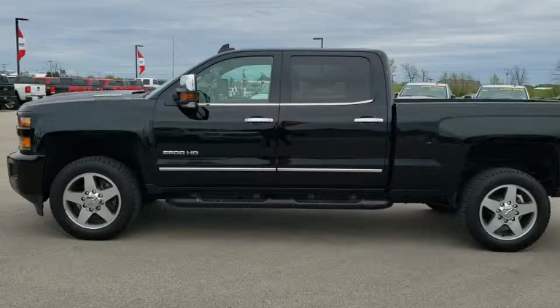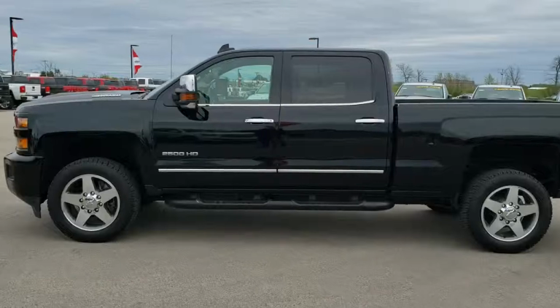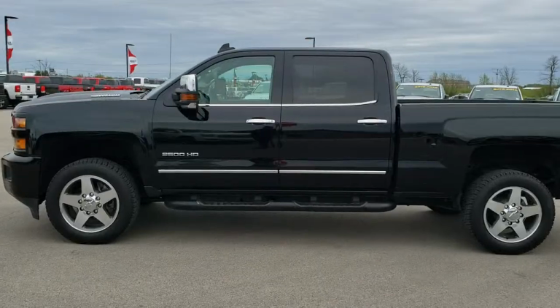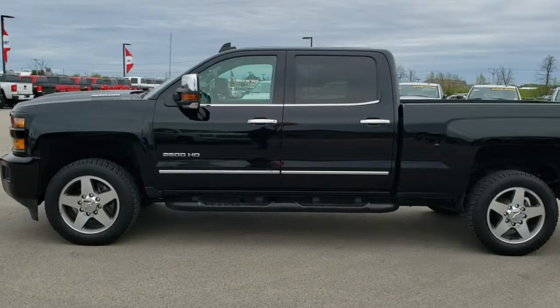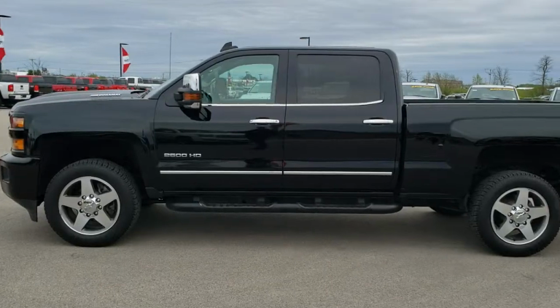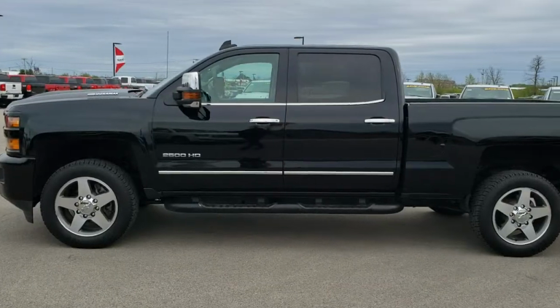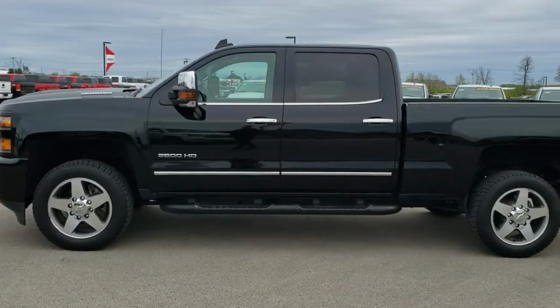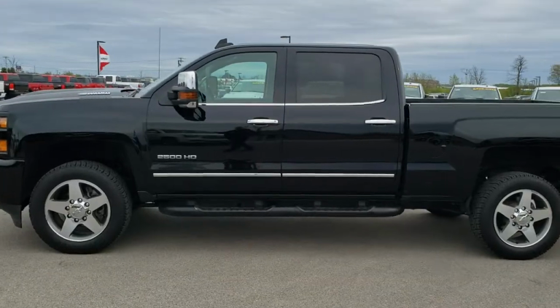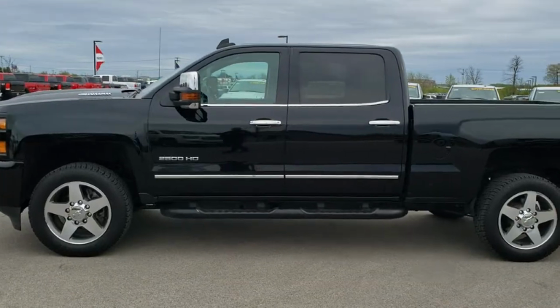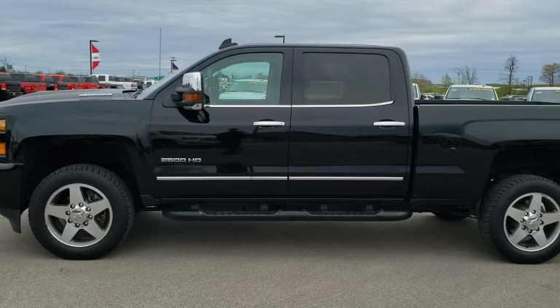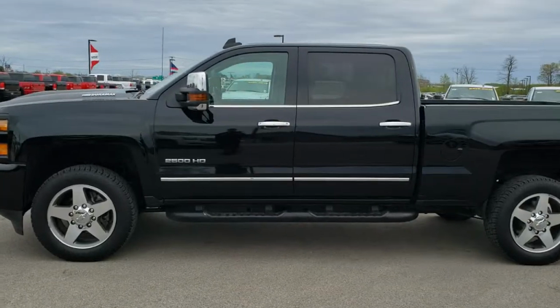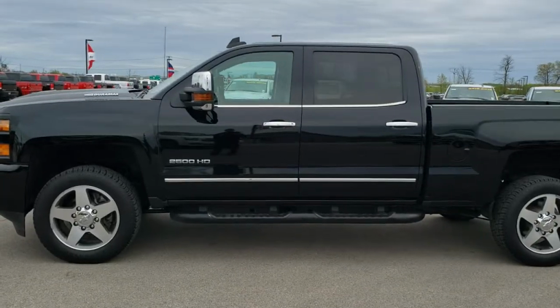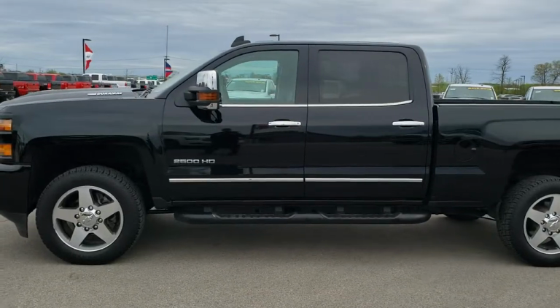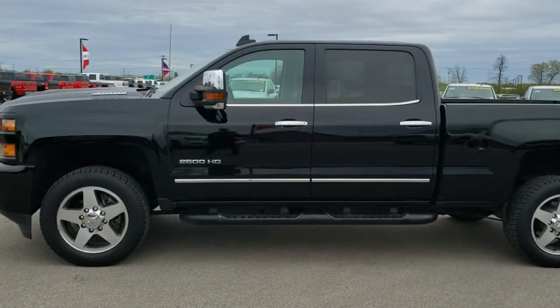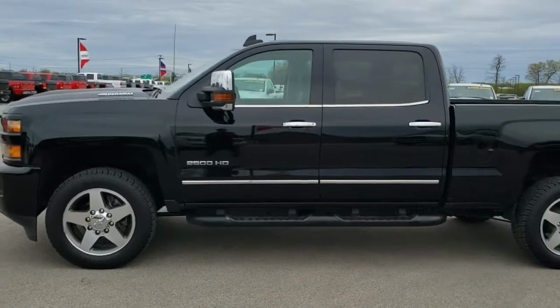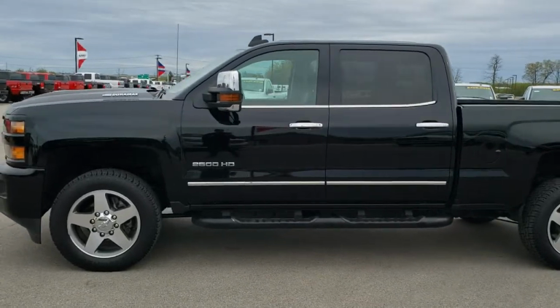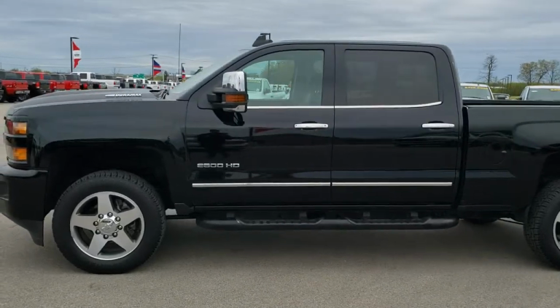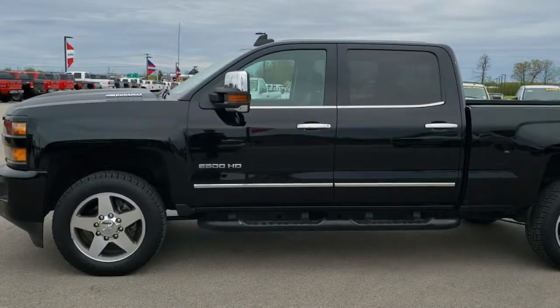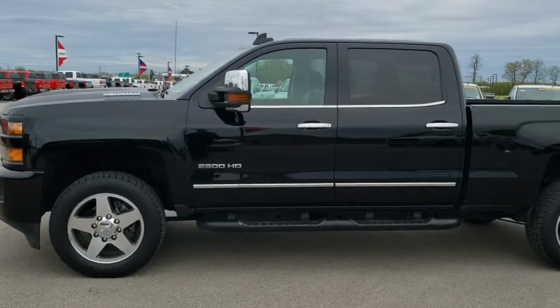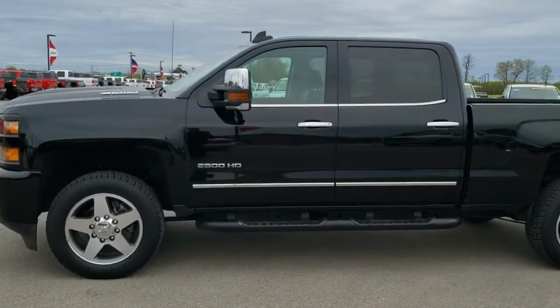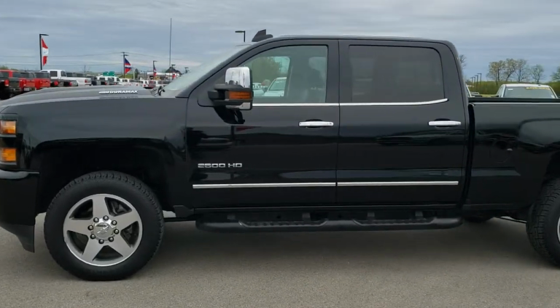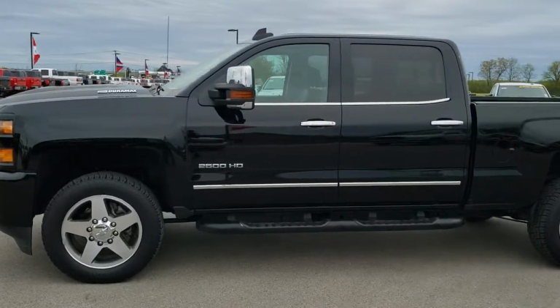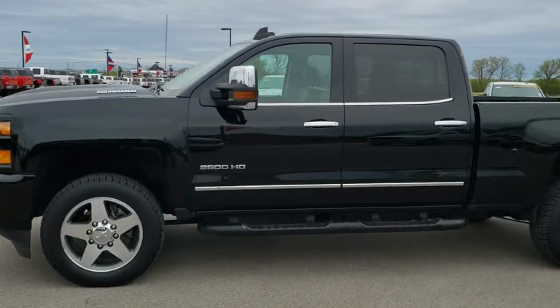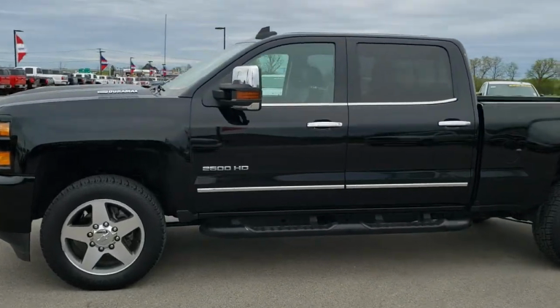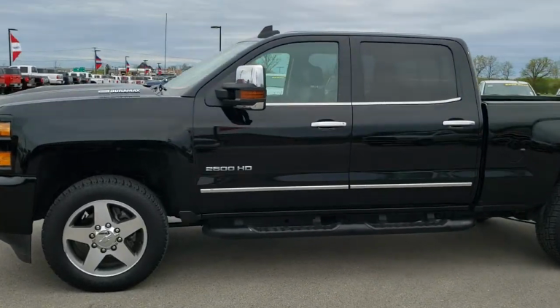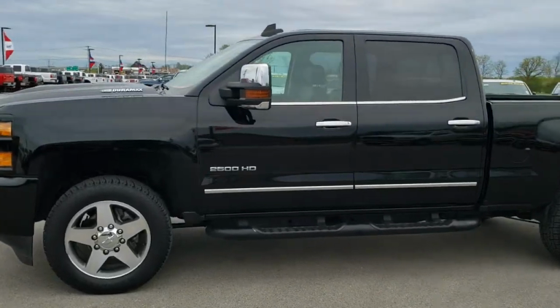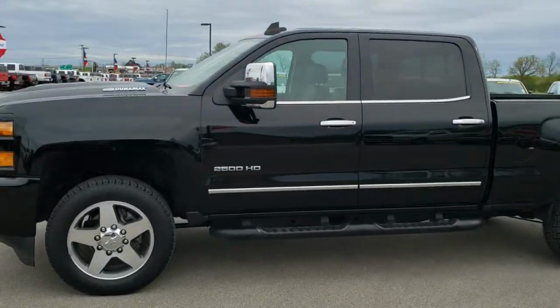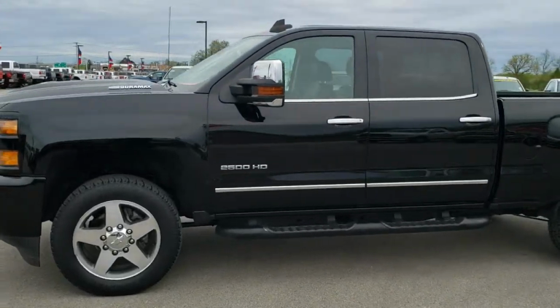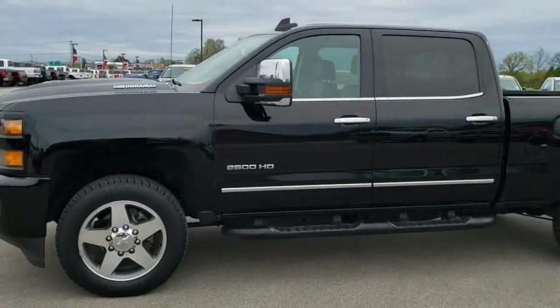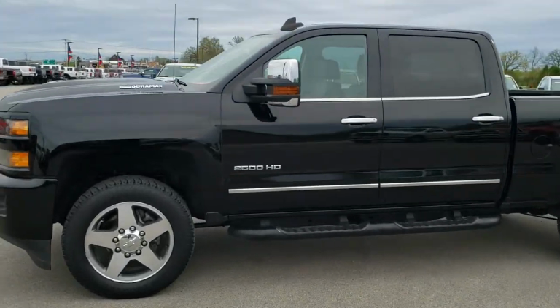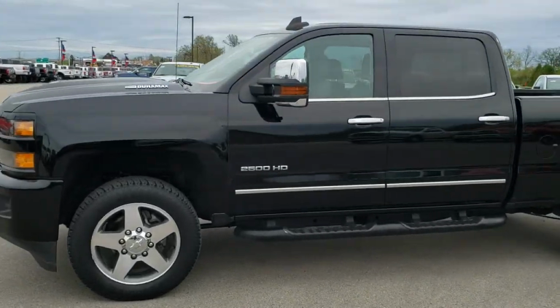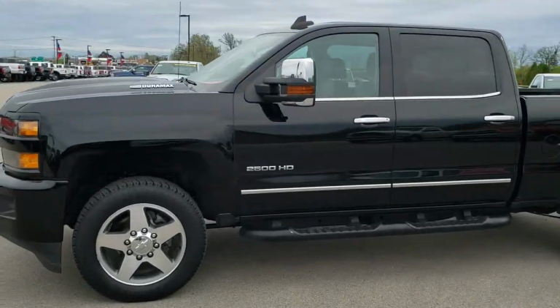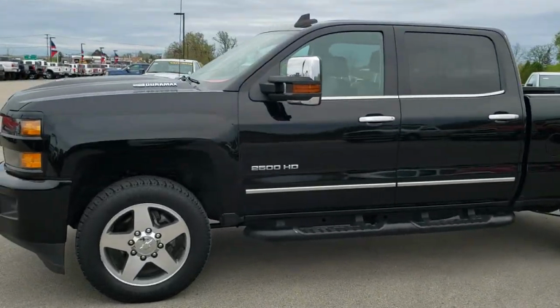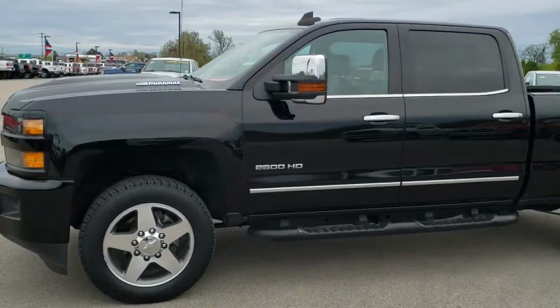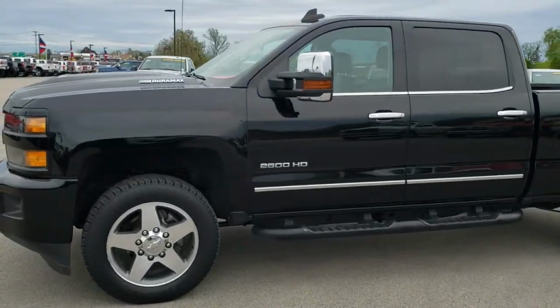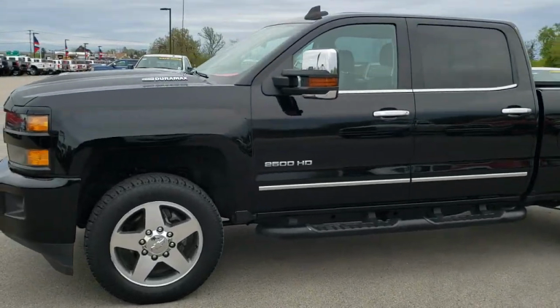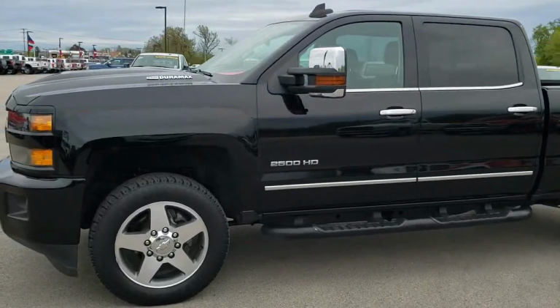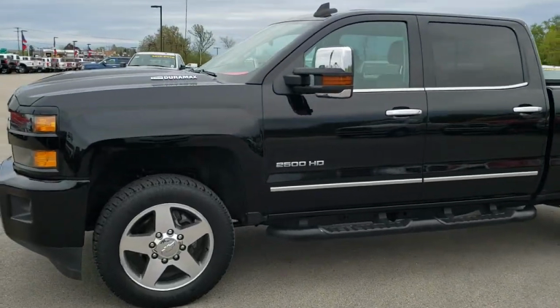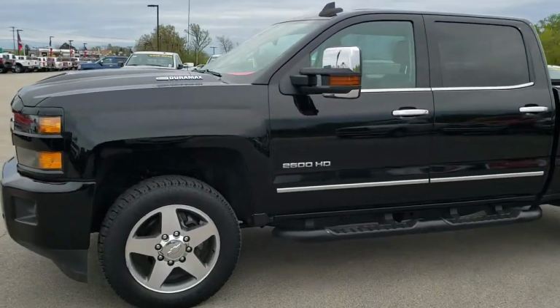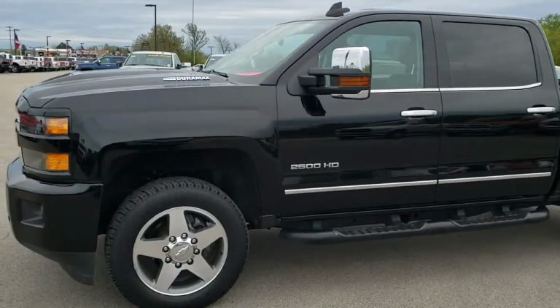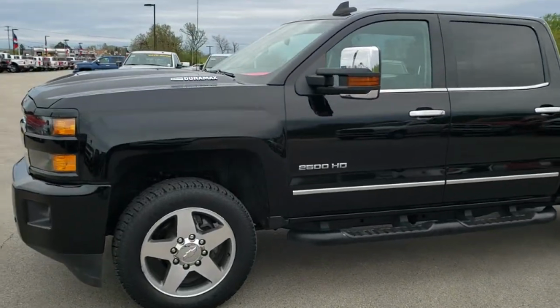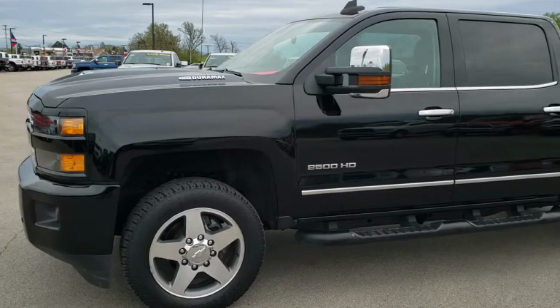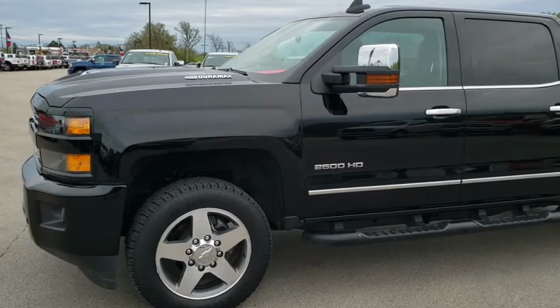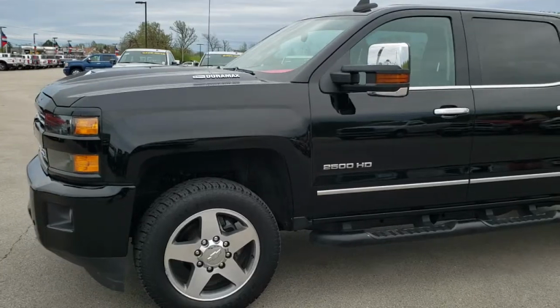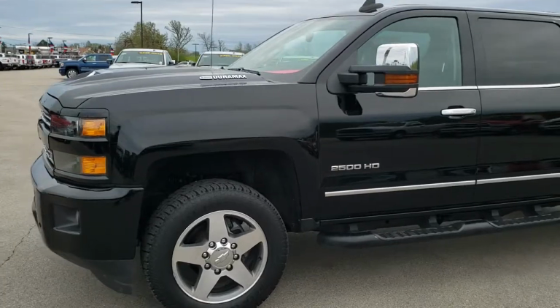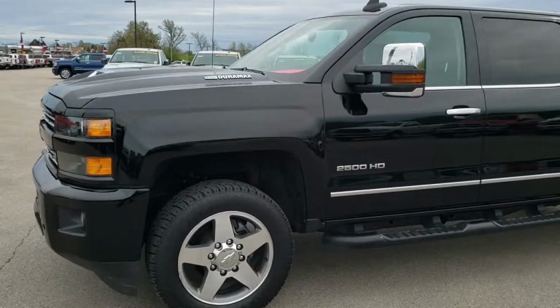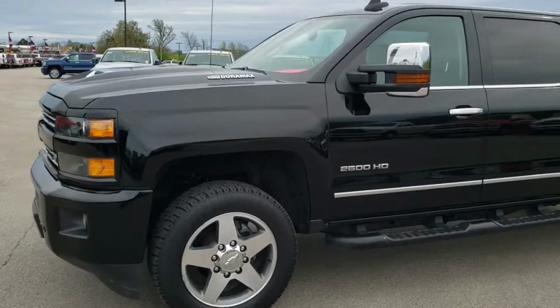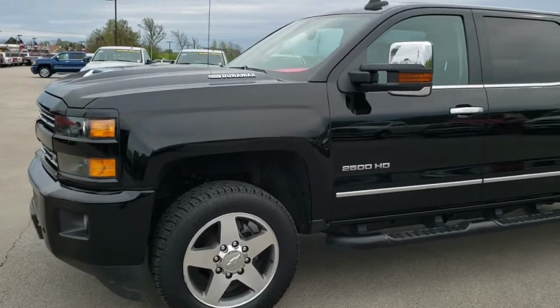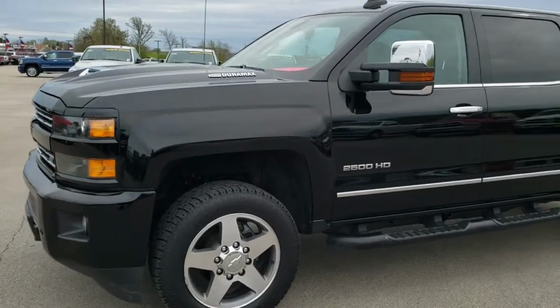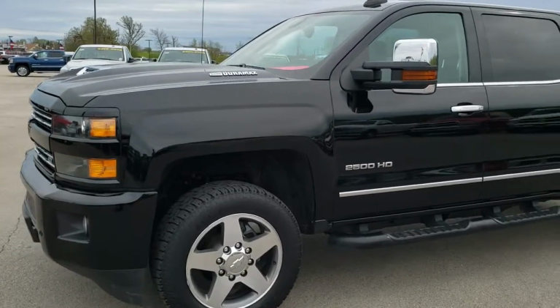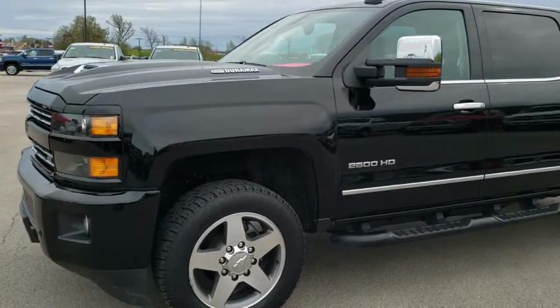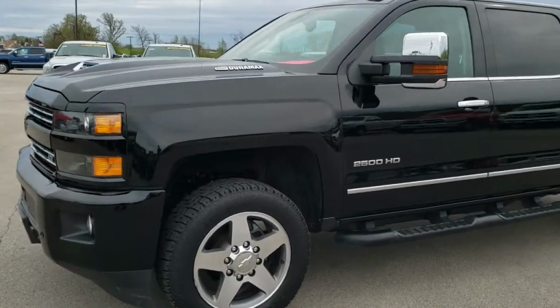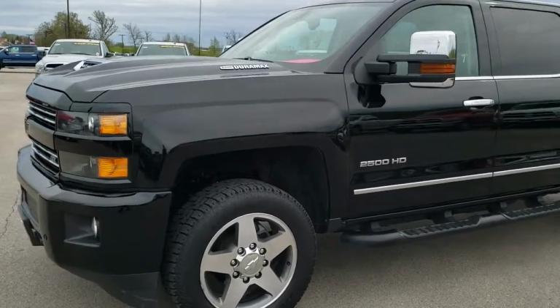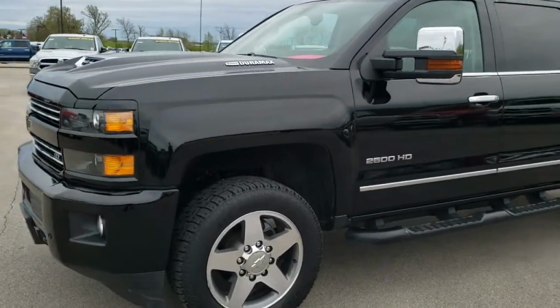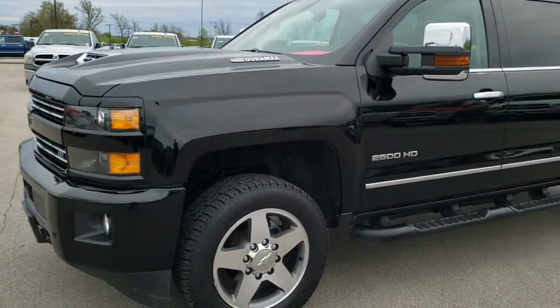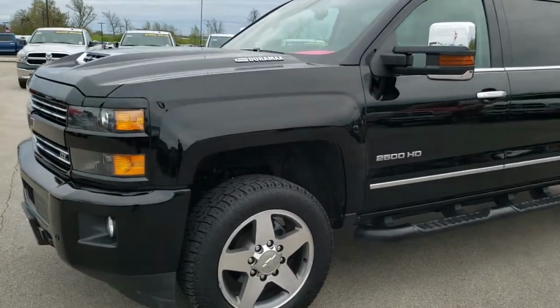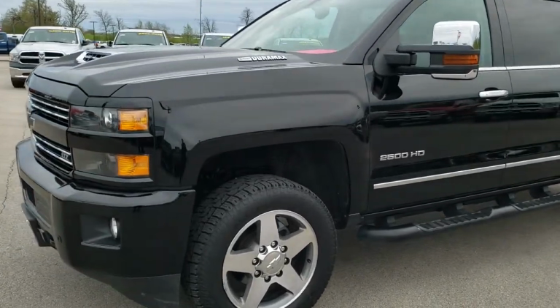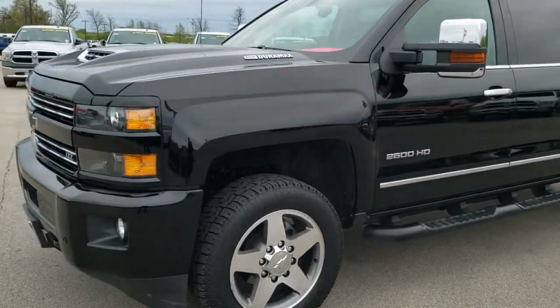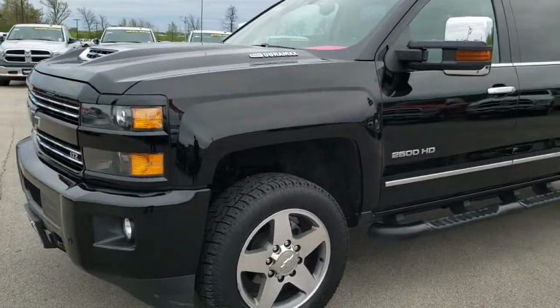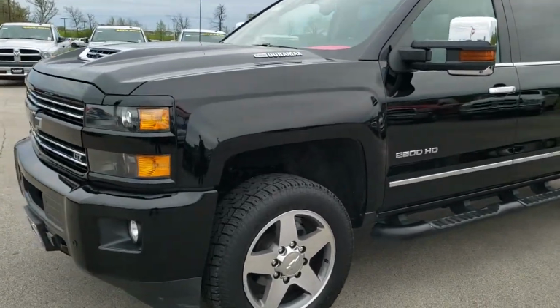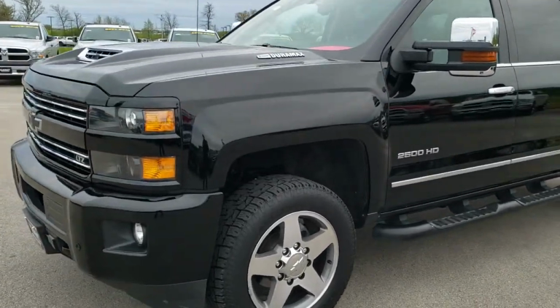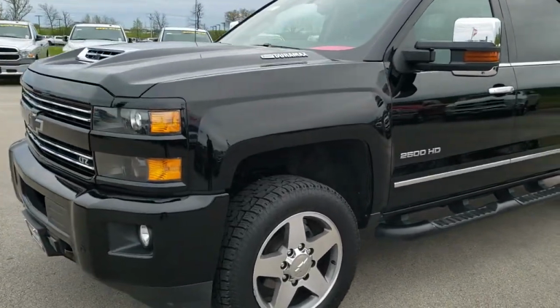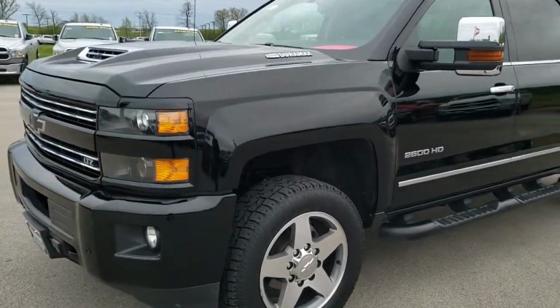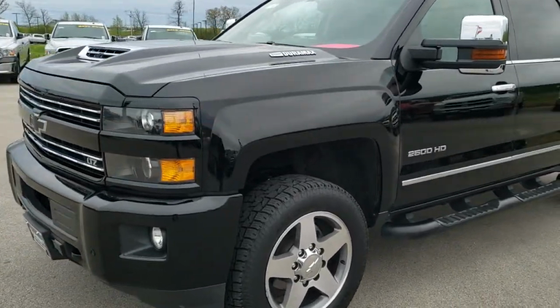This is stock number 9958. We are here at Summit Automotive in Fond du Lac, Wisconsin, your new and used heavy-duty truck headquarters.